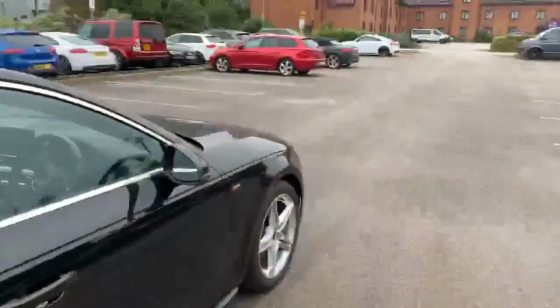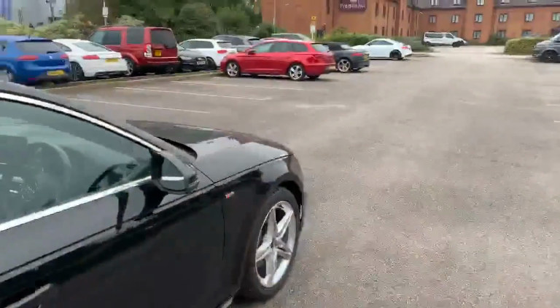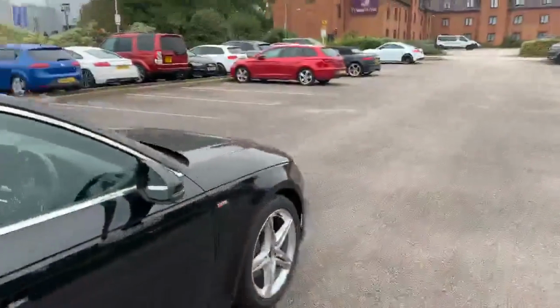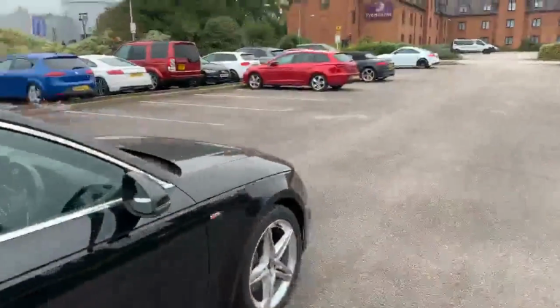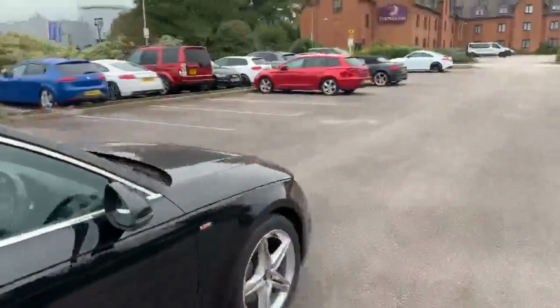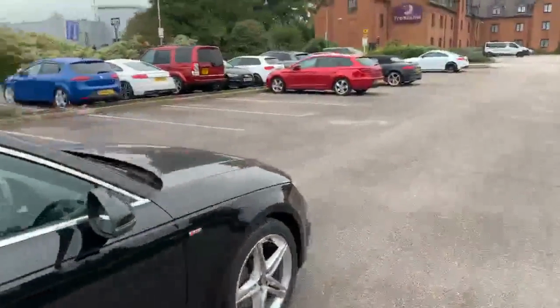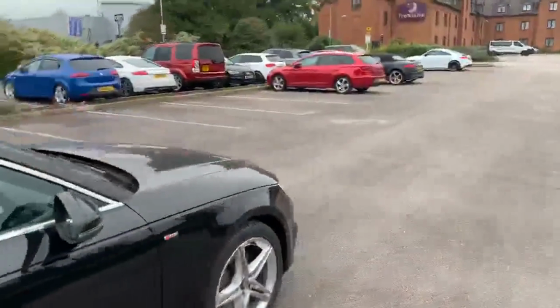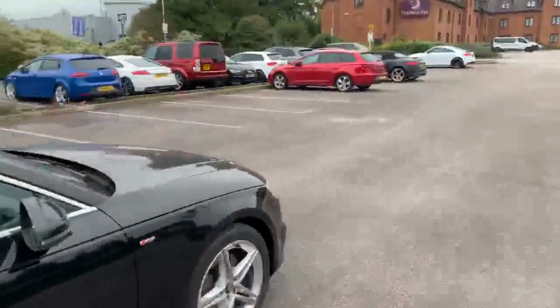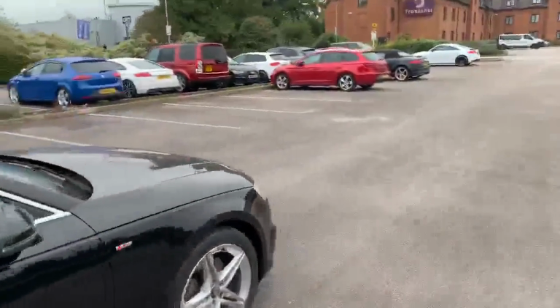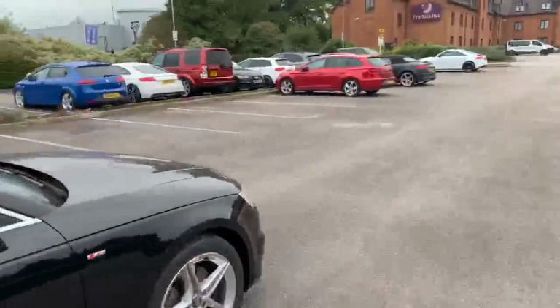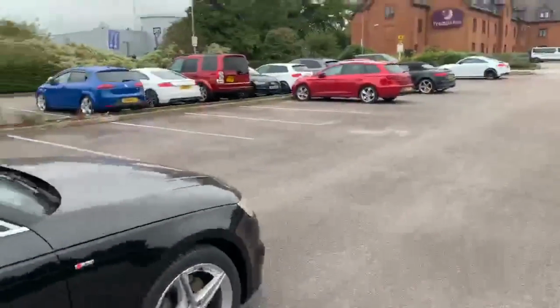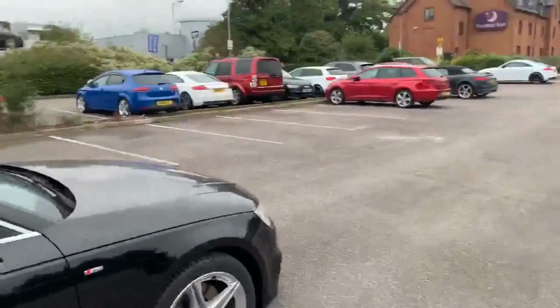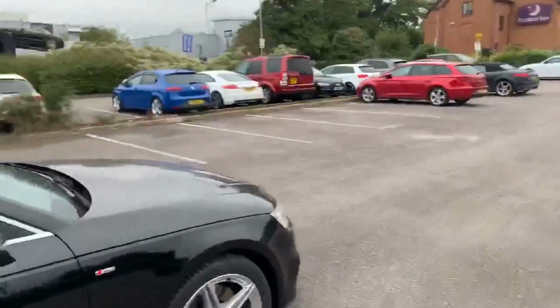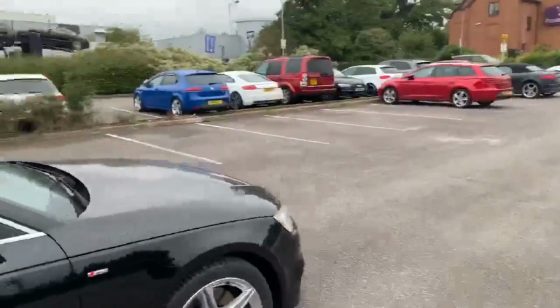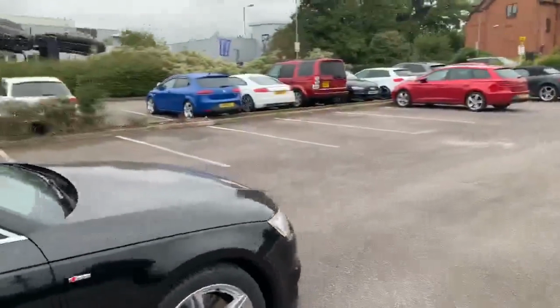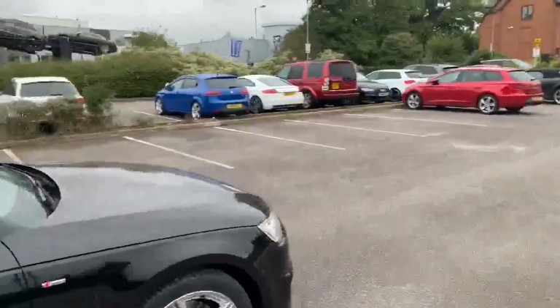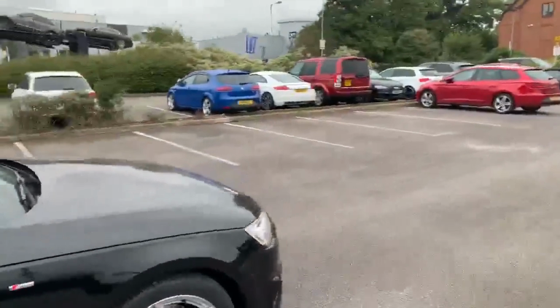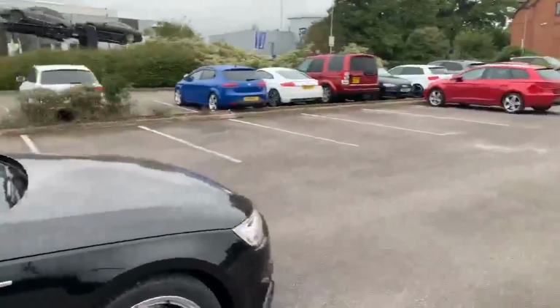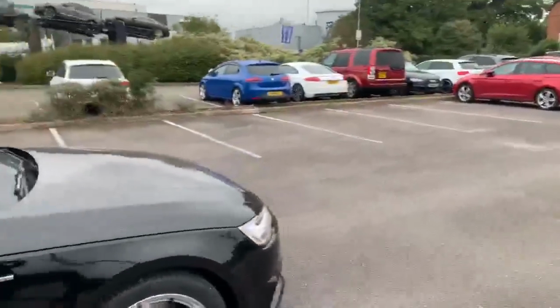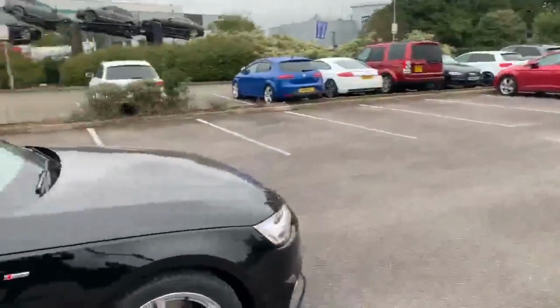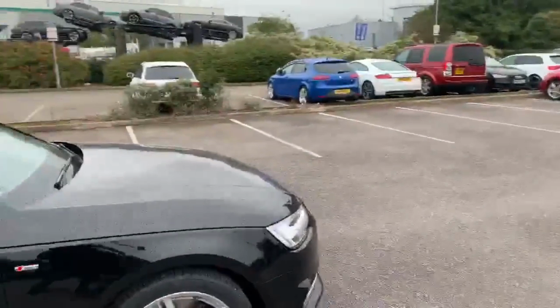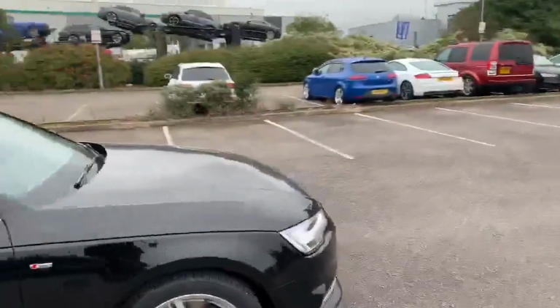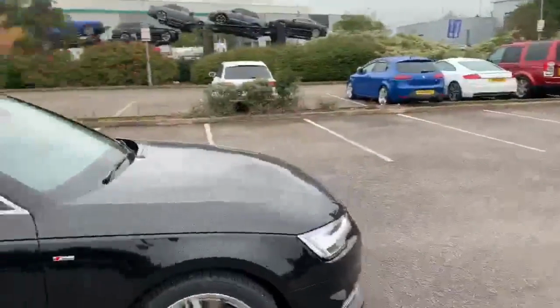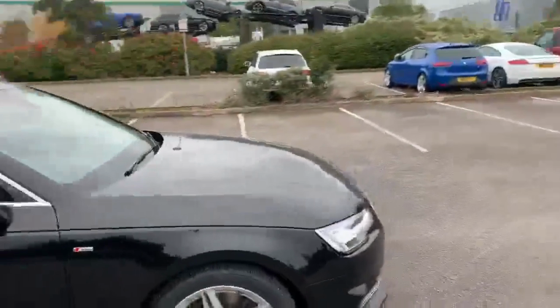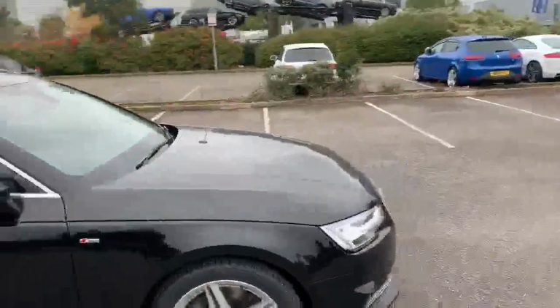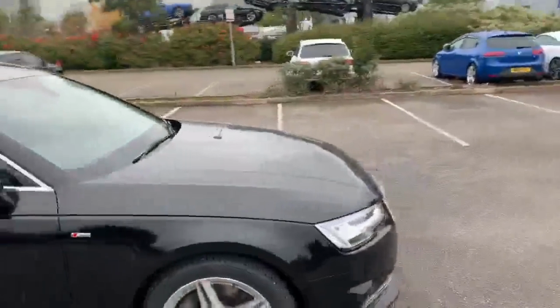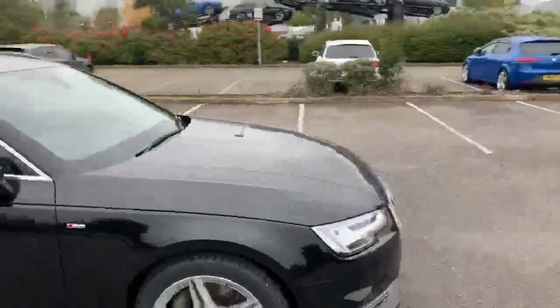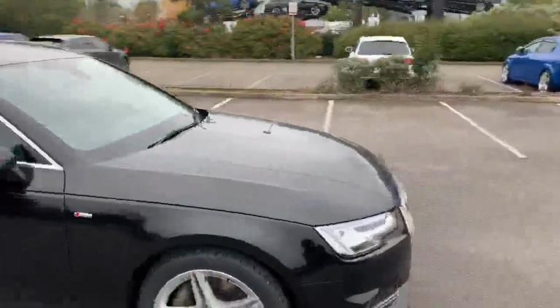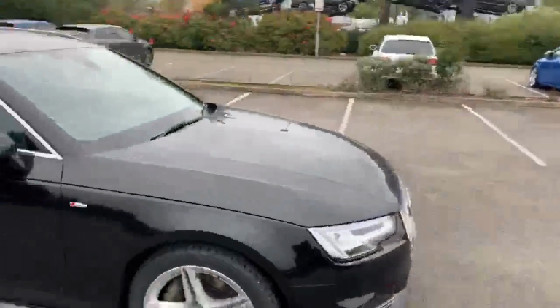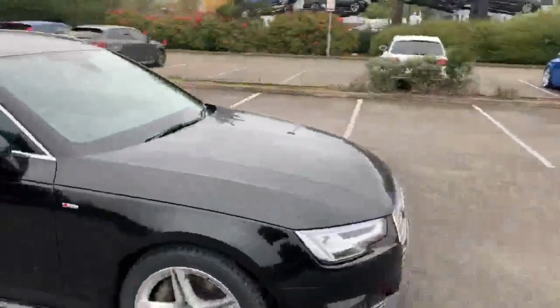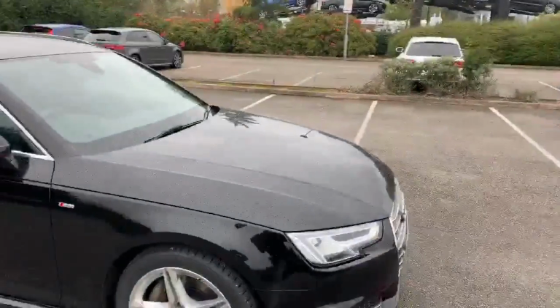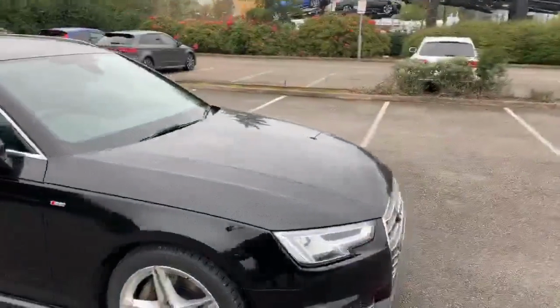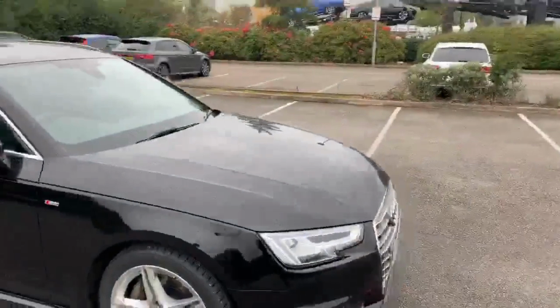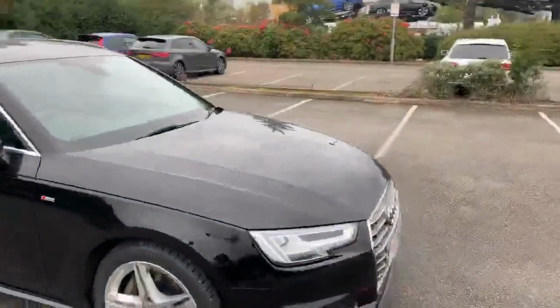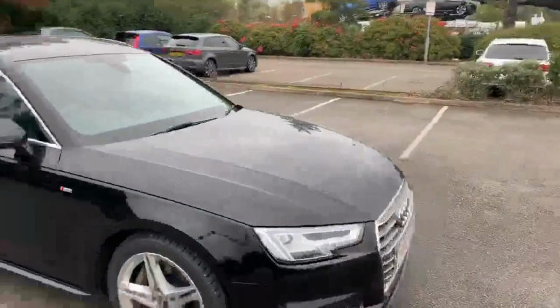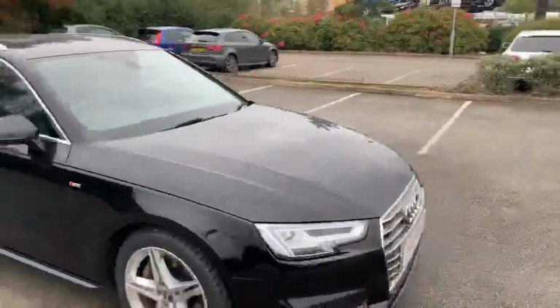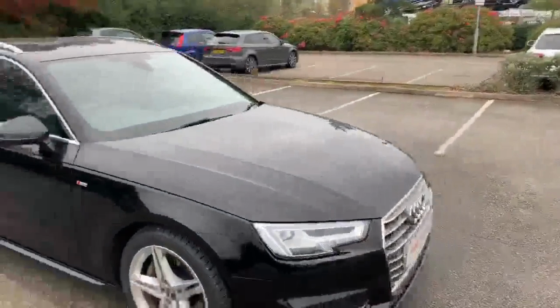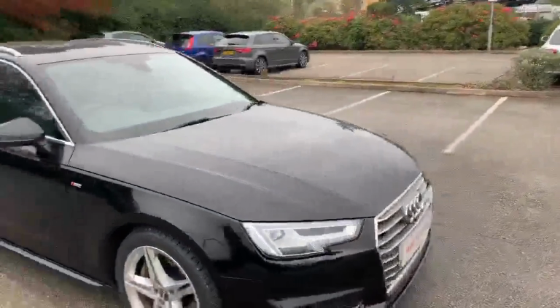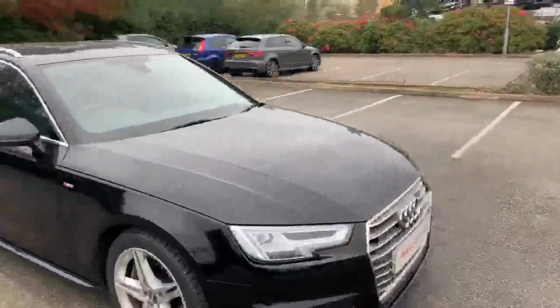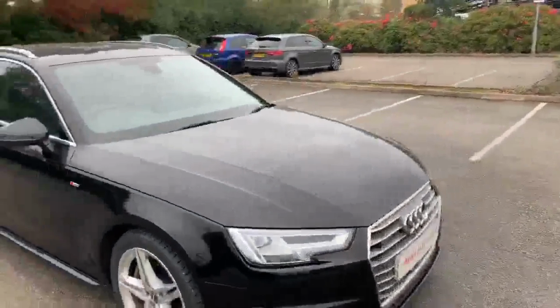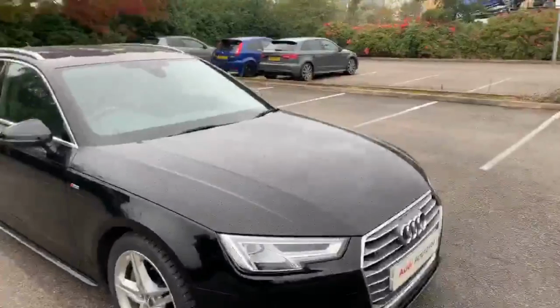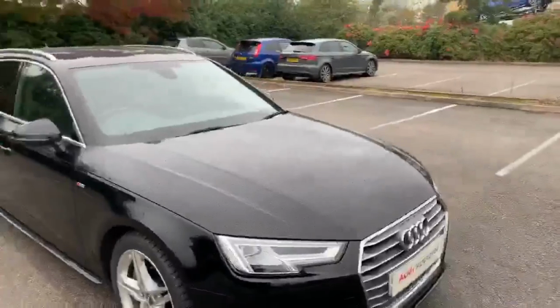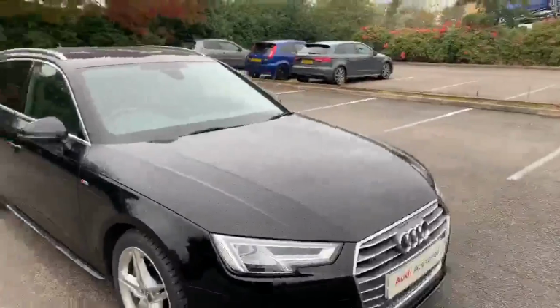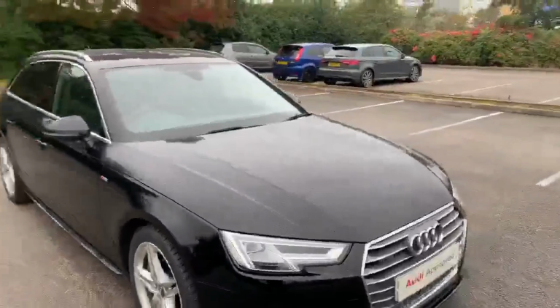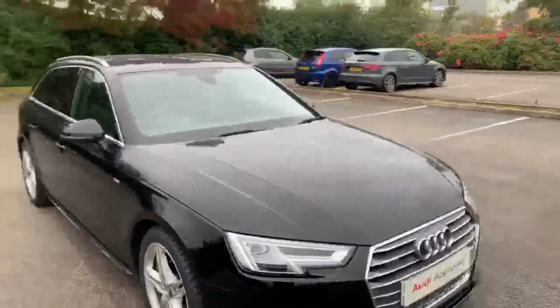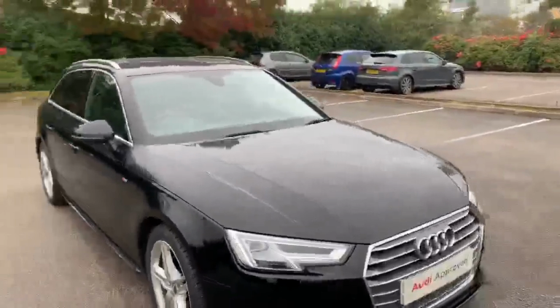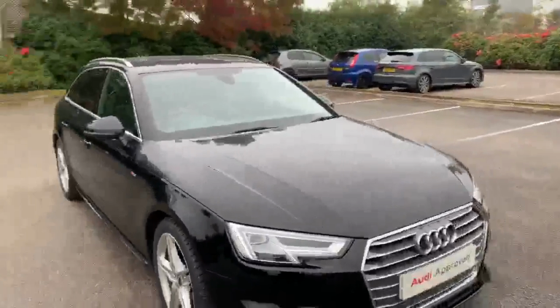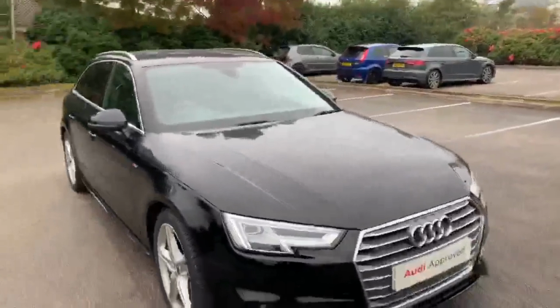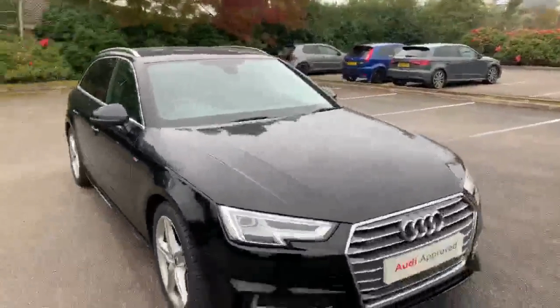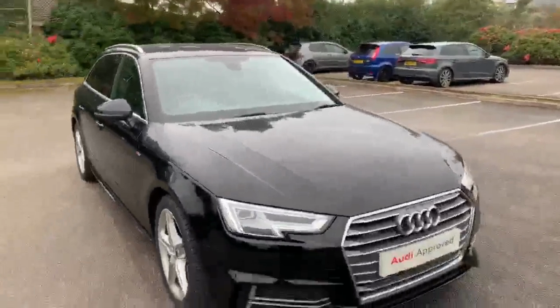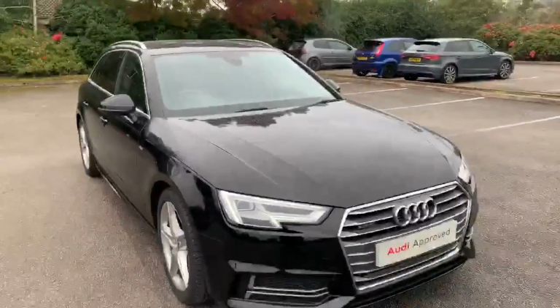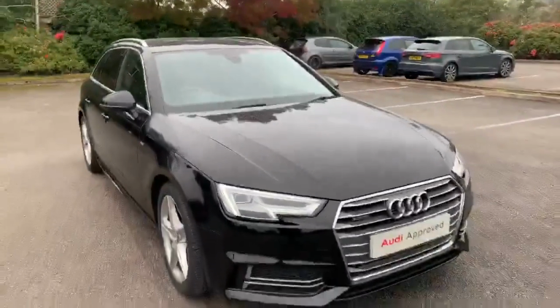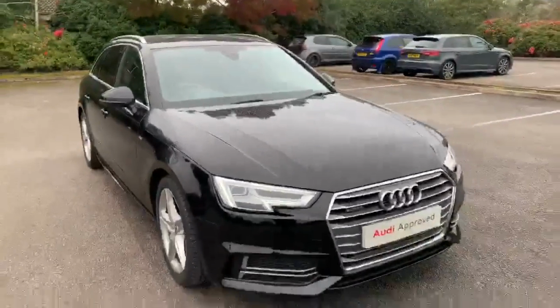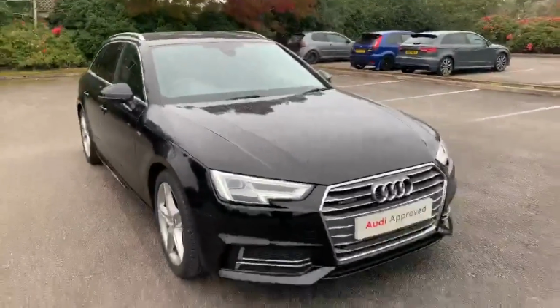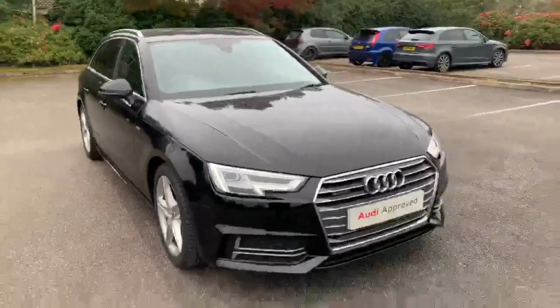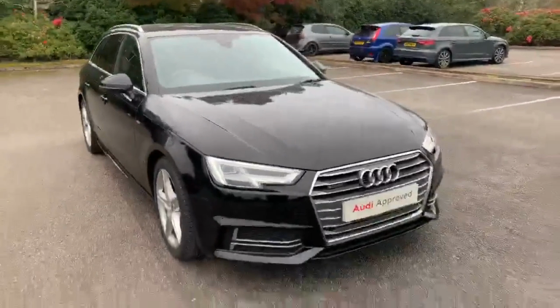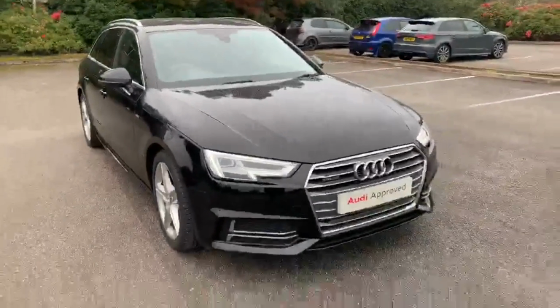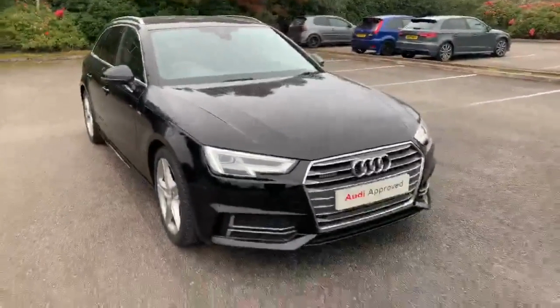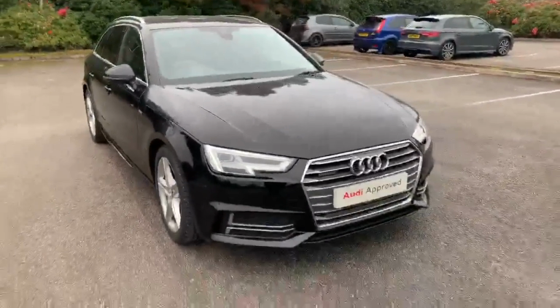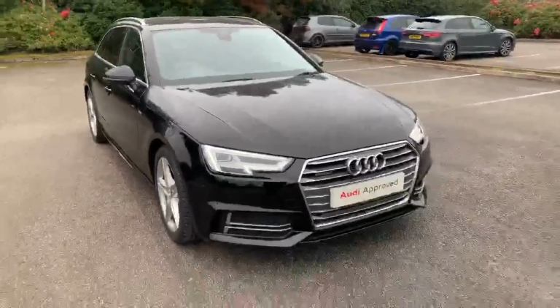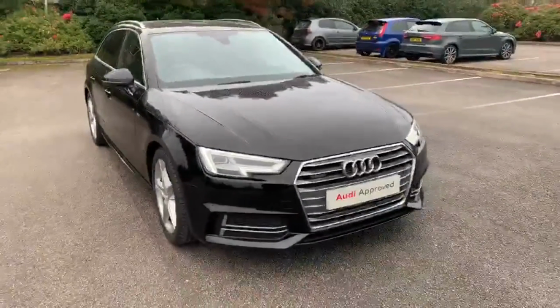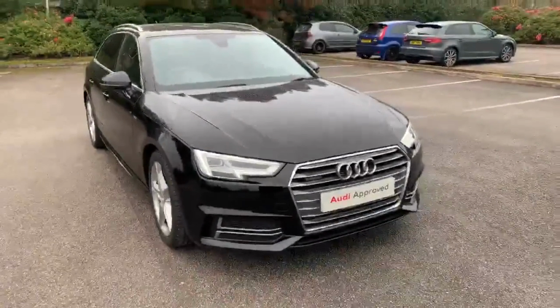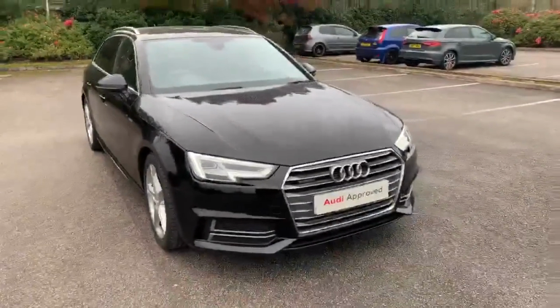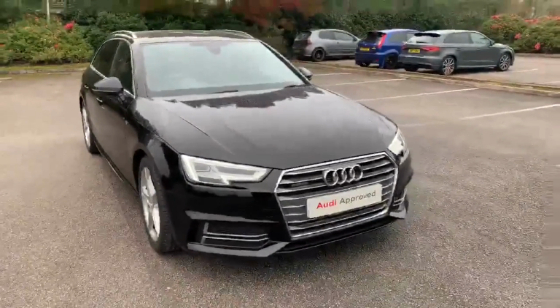If you'd like any more information on this car, please feel free to give Stafford Audi a call on 01785 250 444.